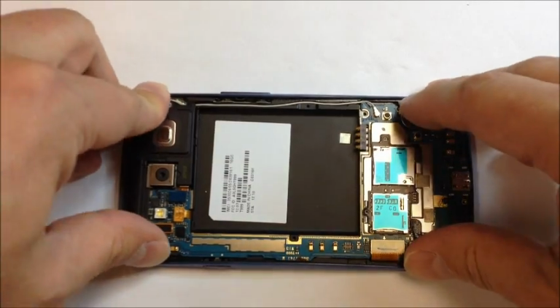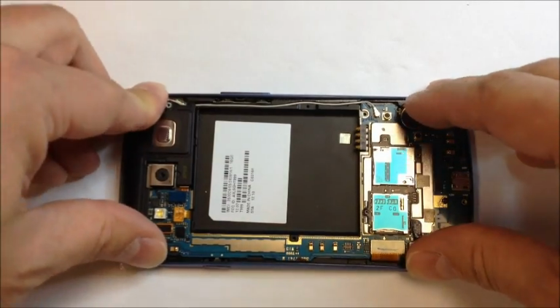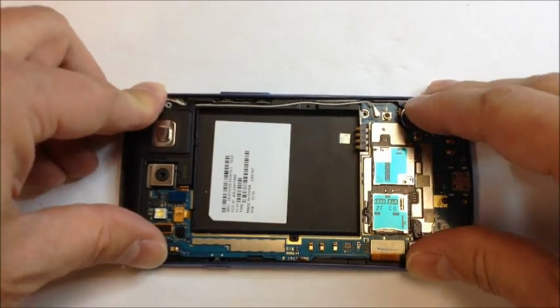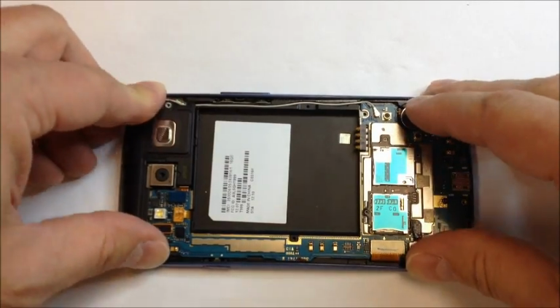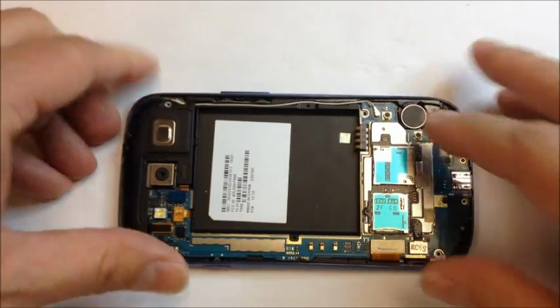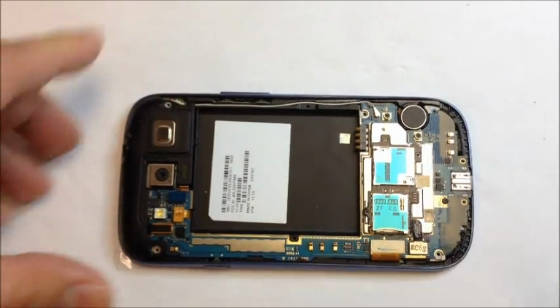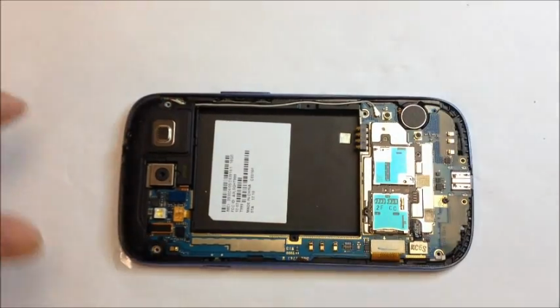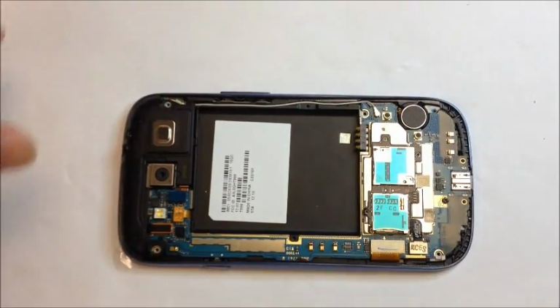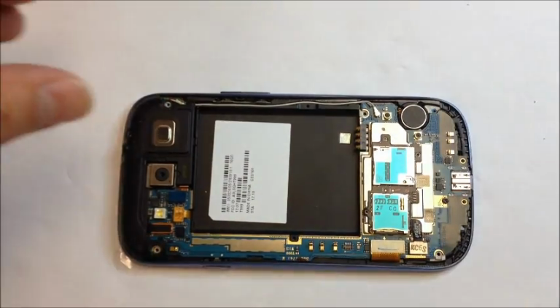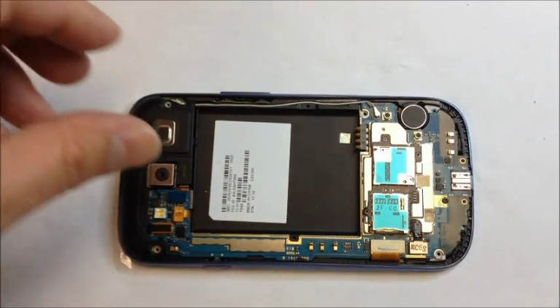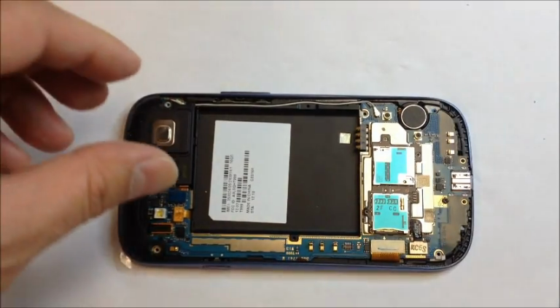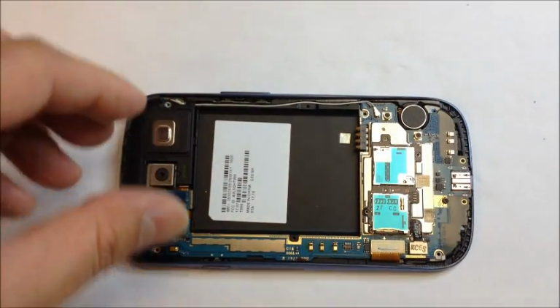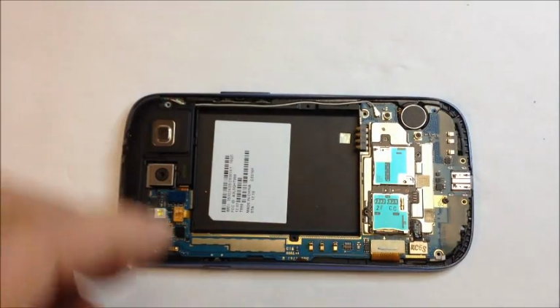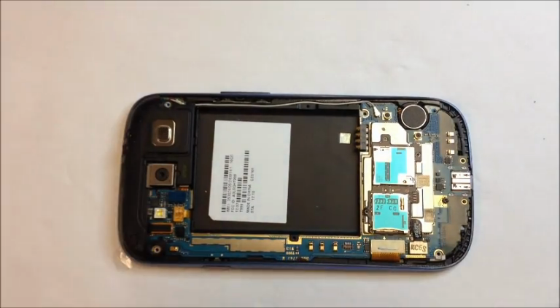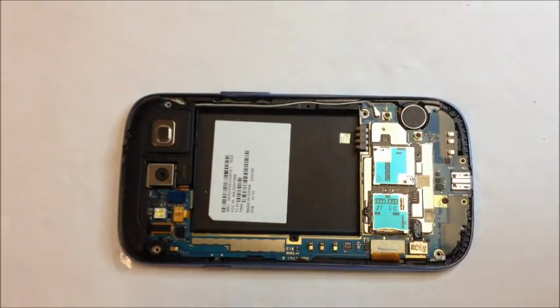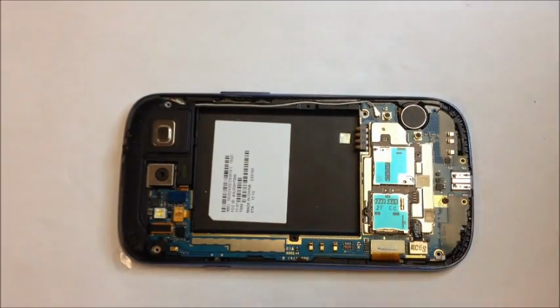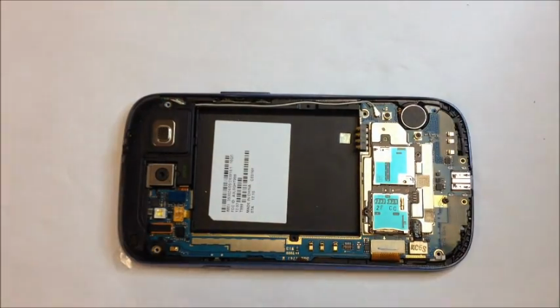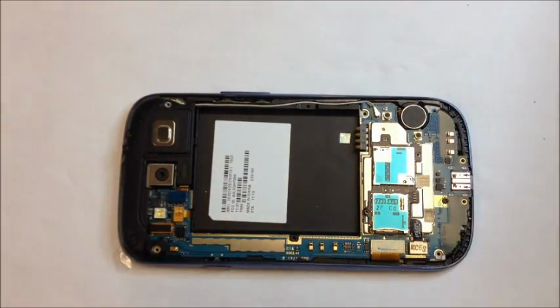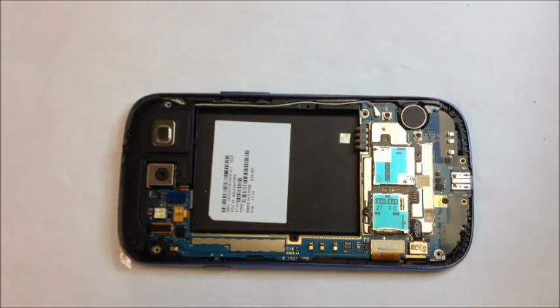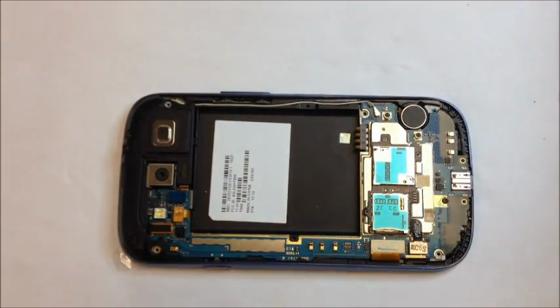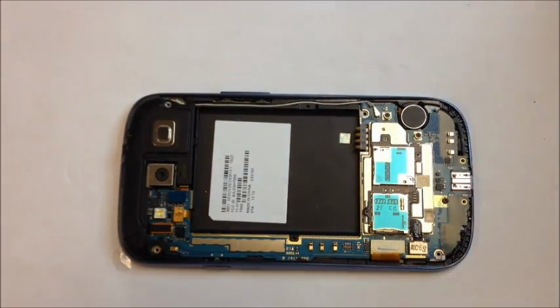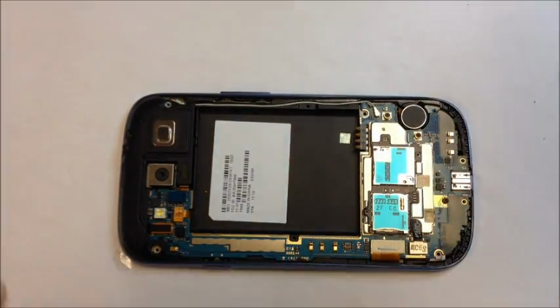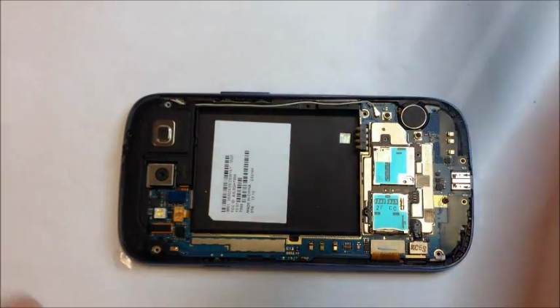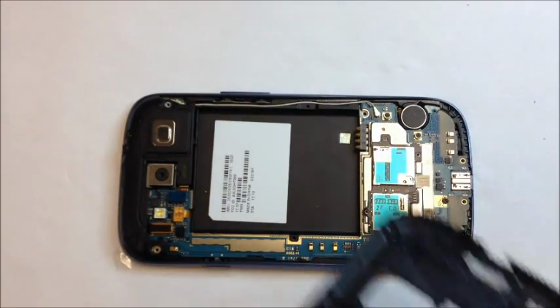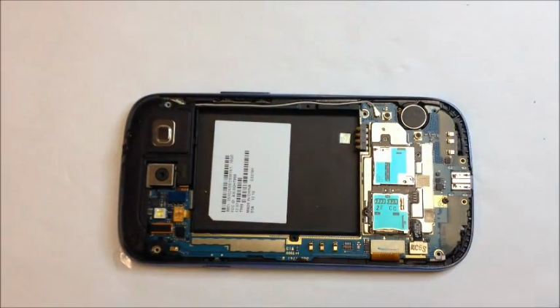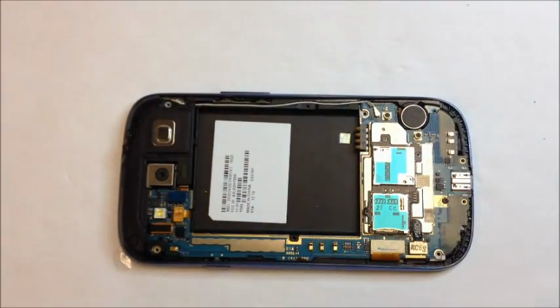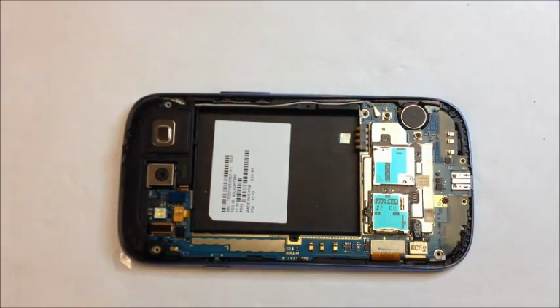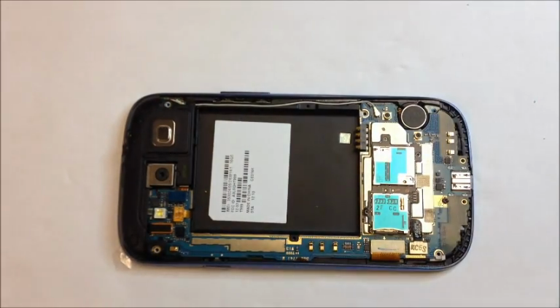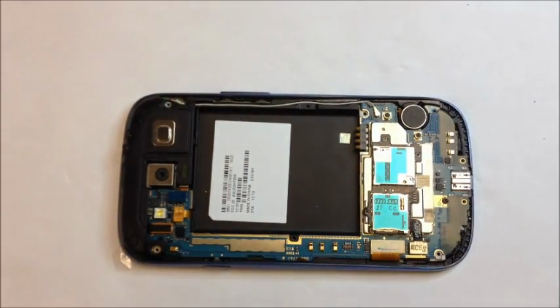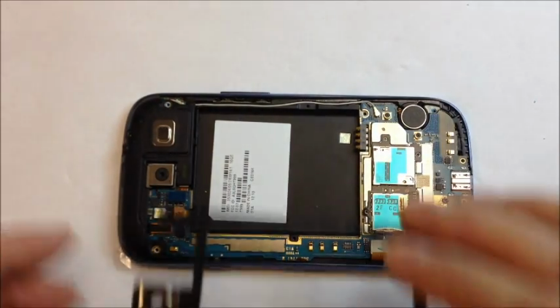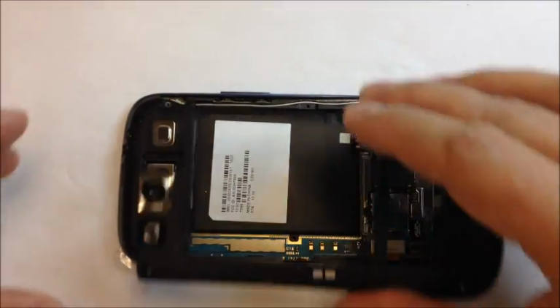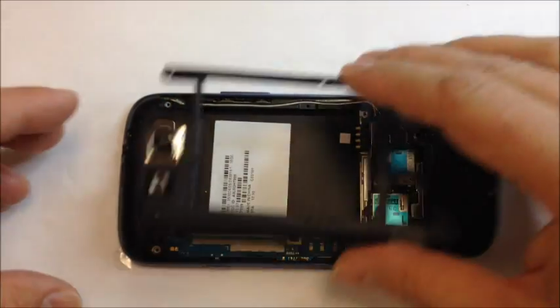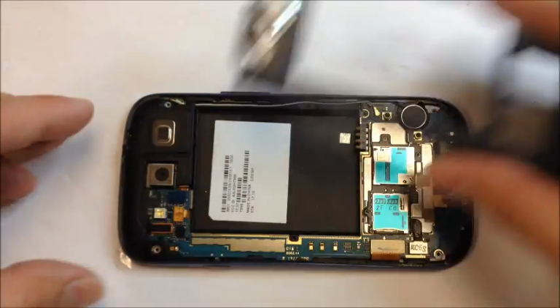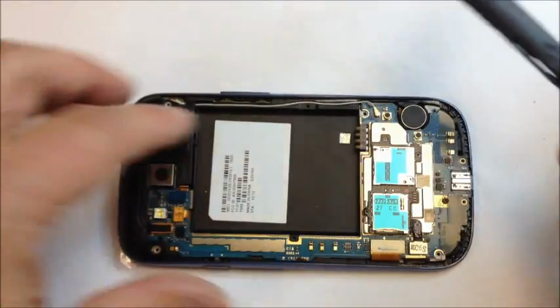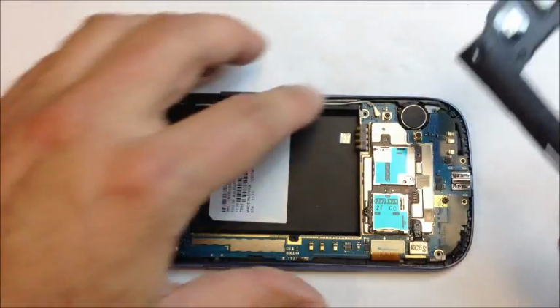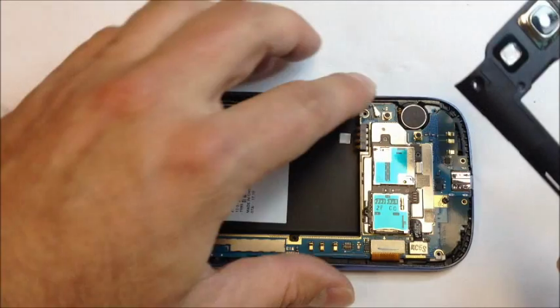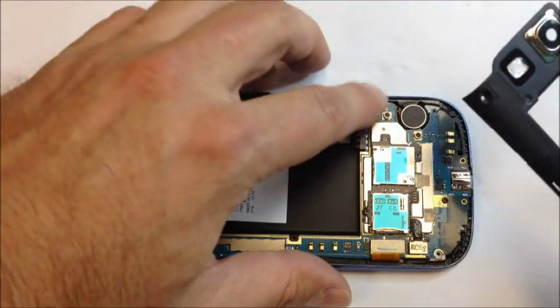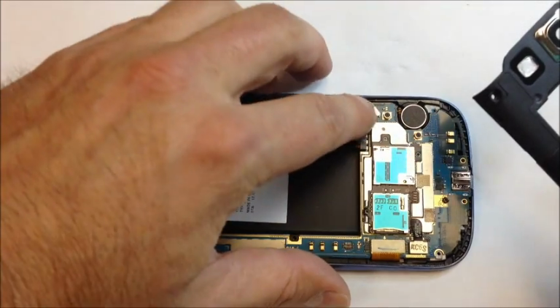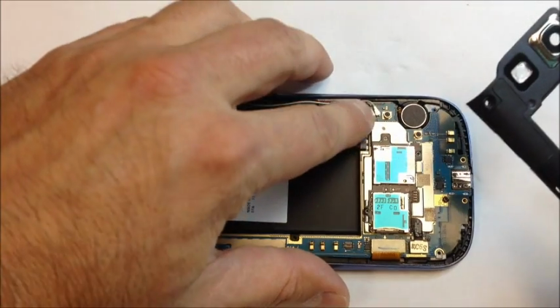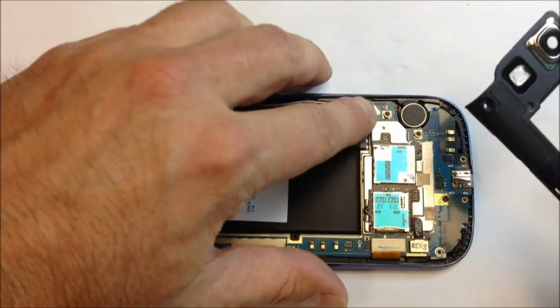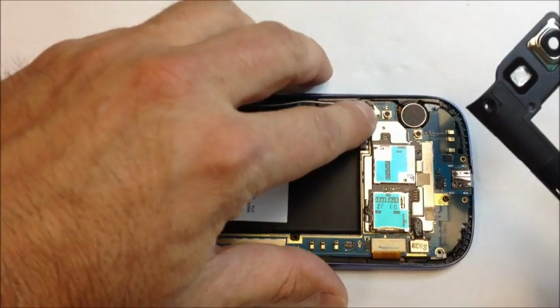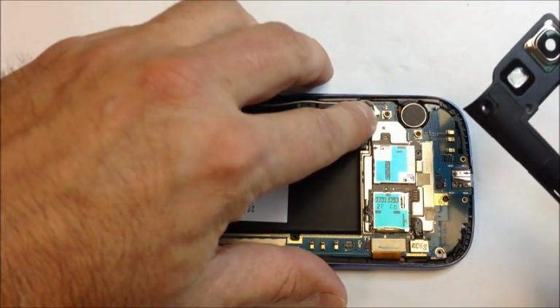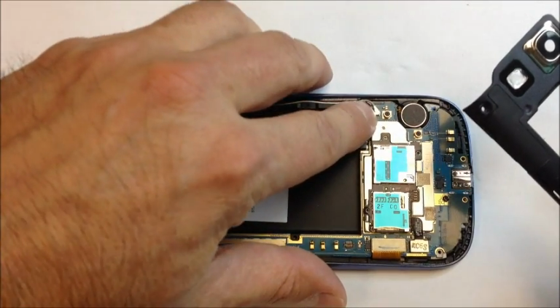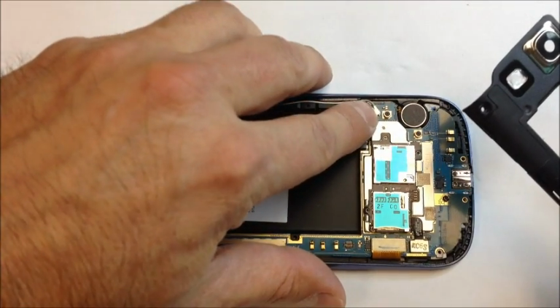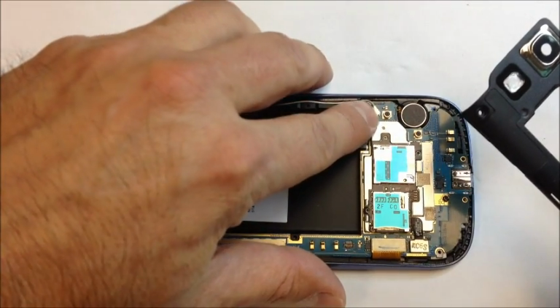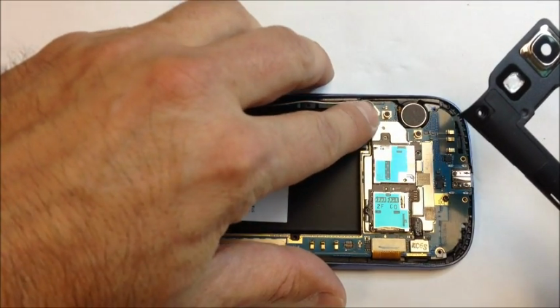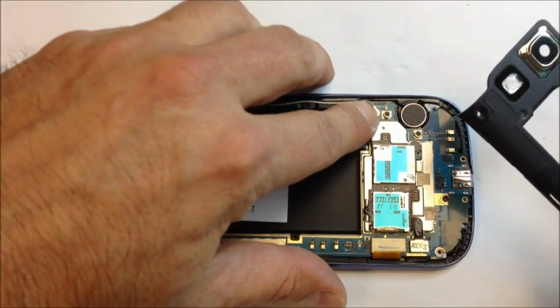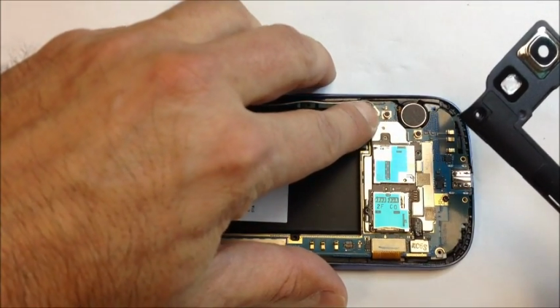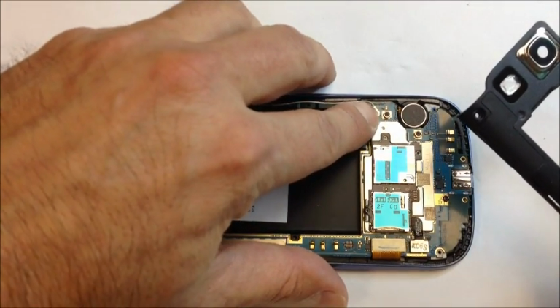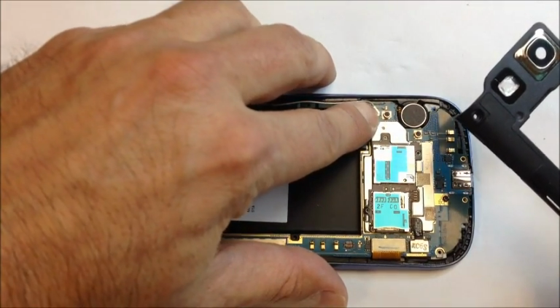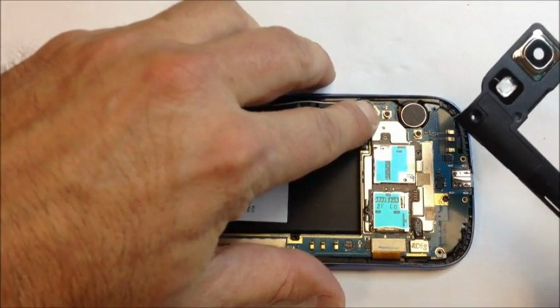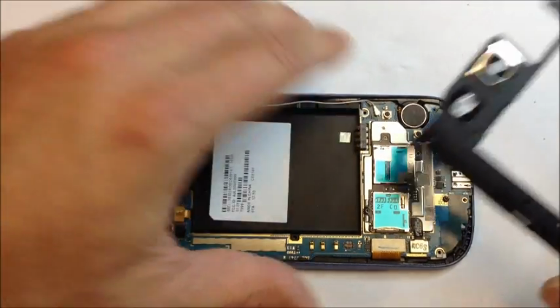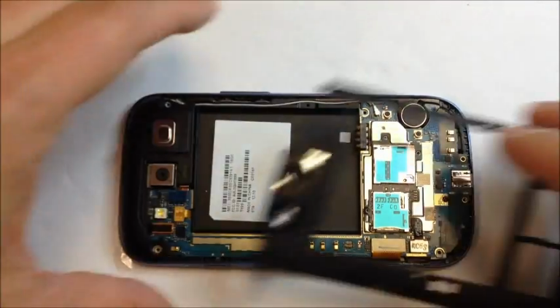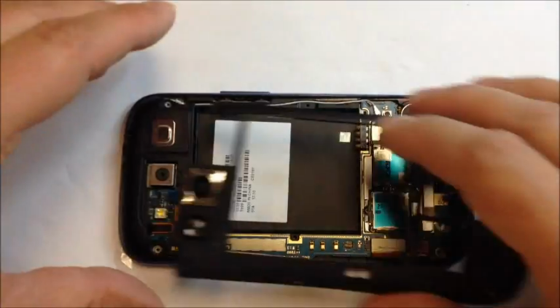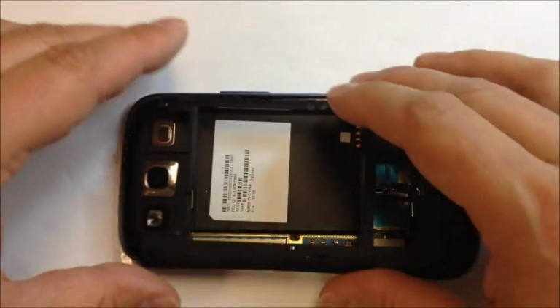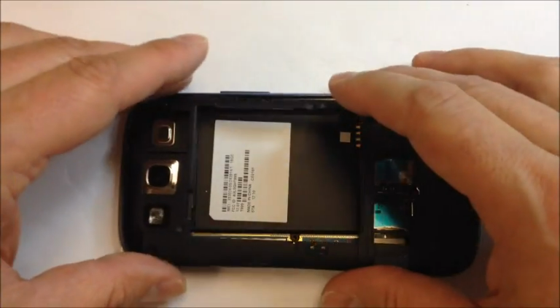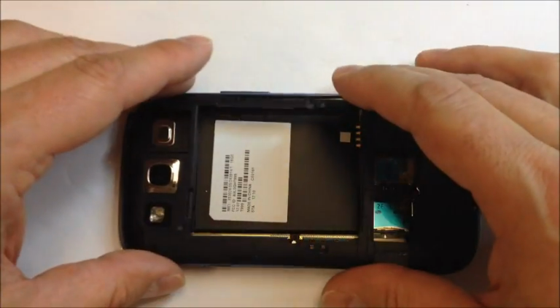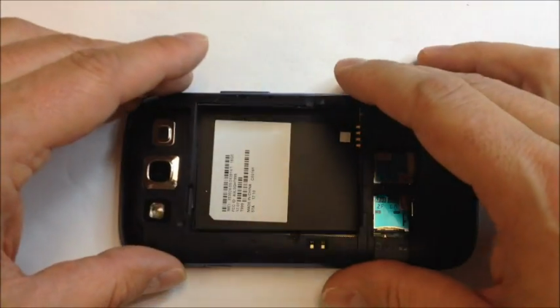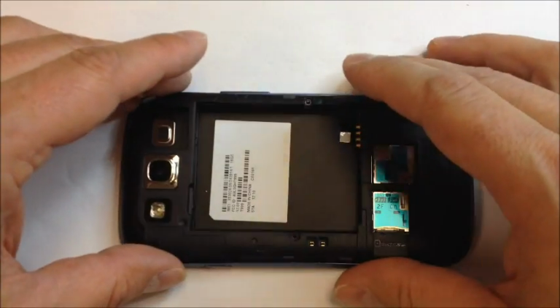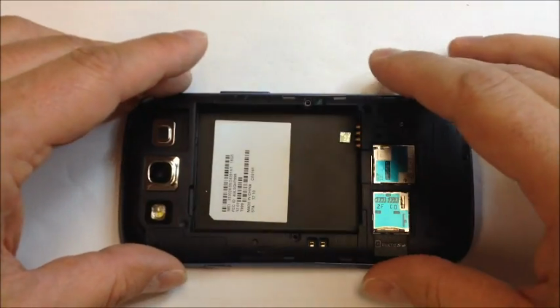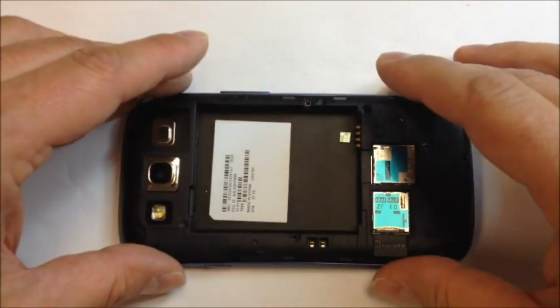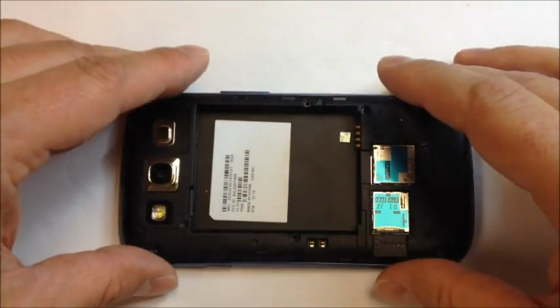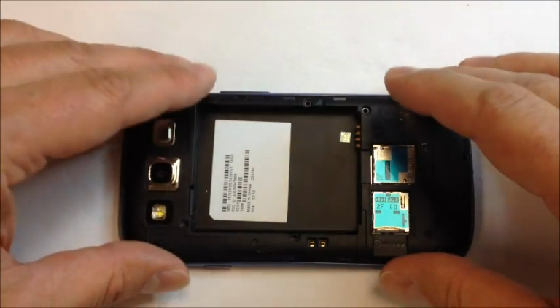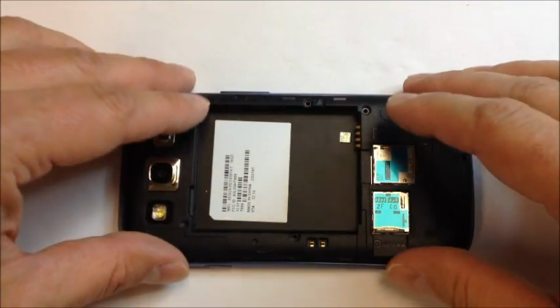The only real clips that are noticeable are going to be the two at the bottom. Other than that, the screws will hold it together — and that's pretty much it.